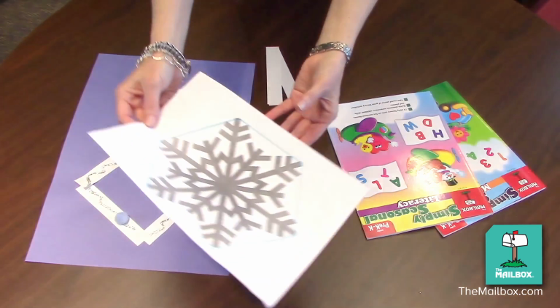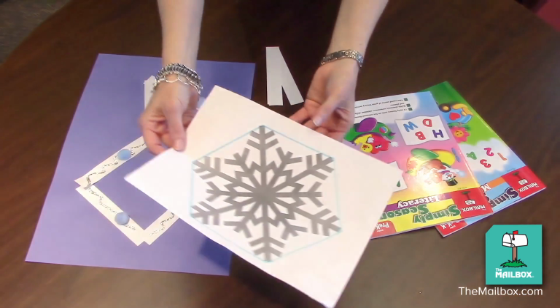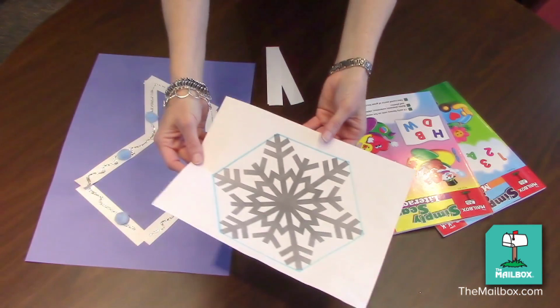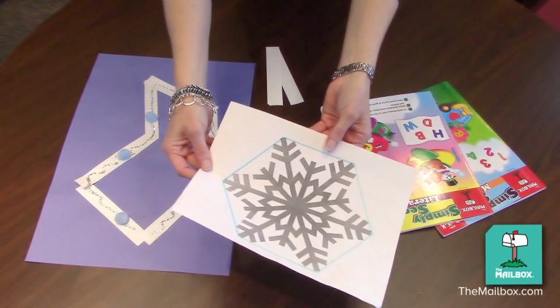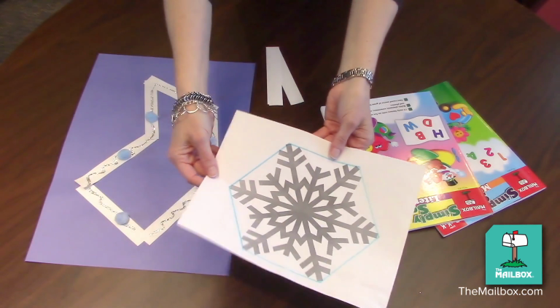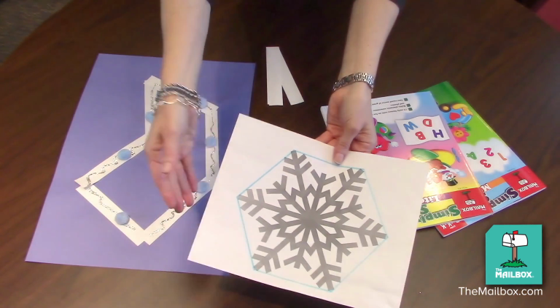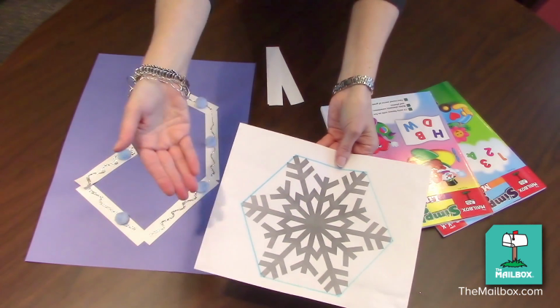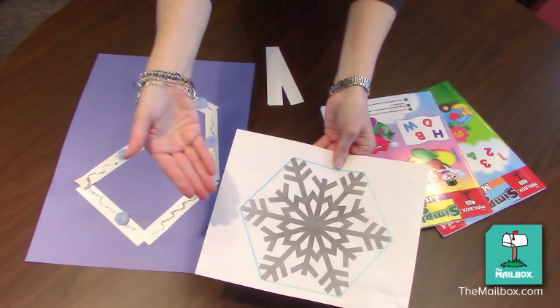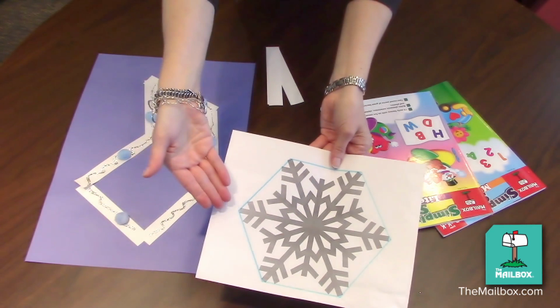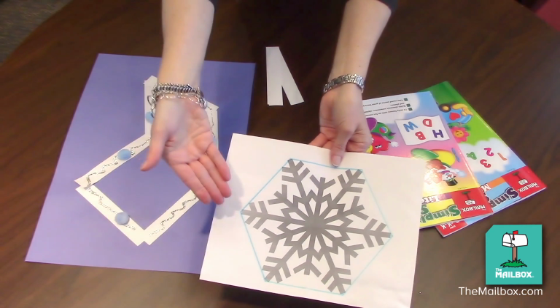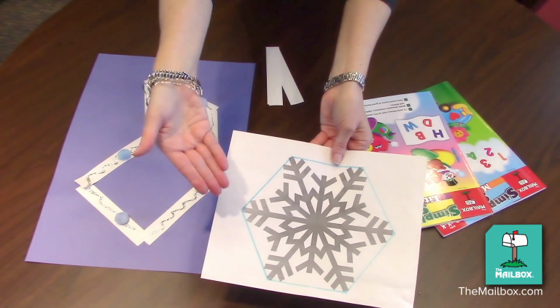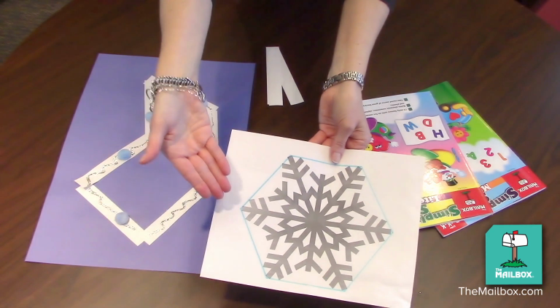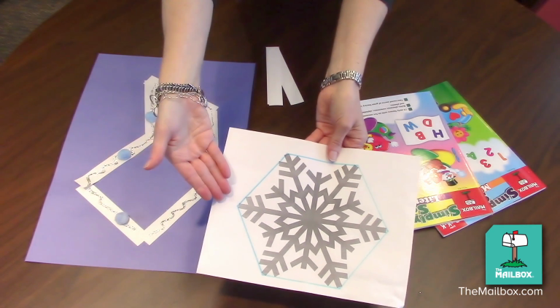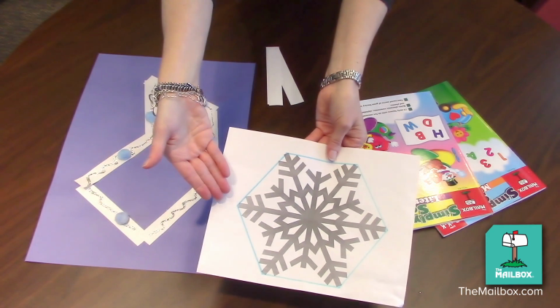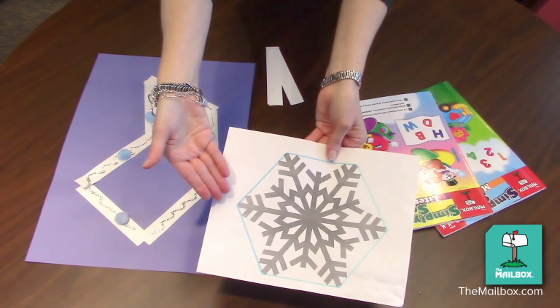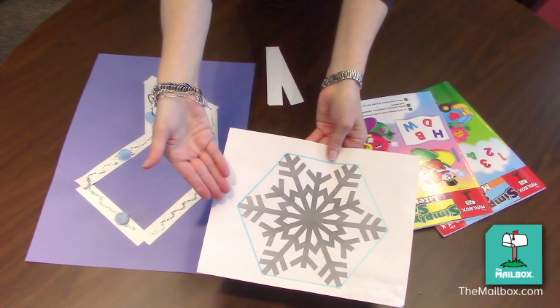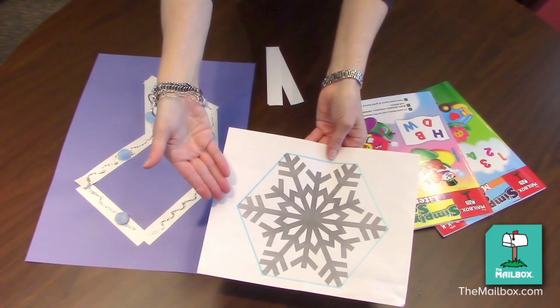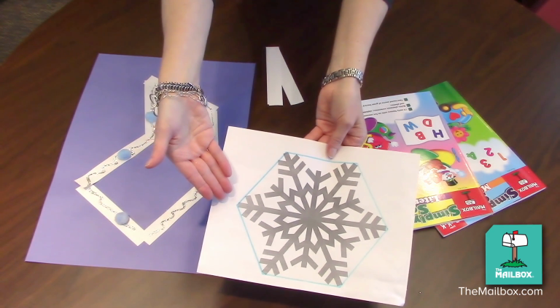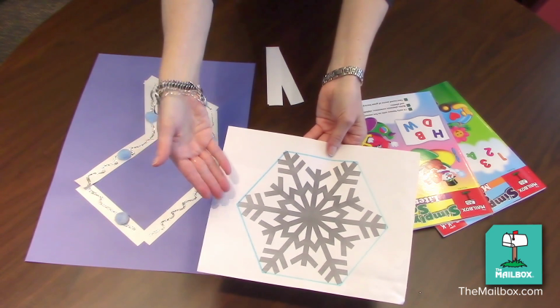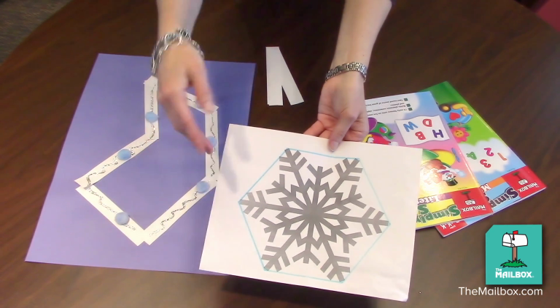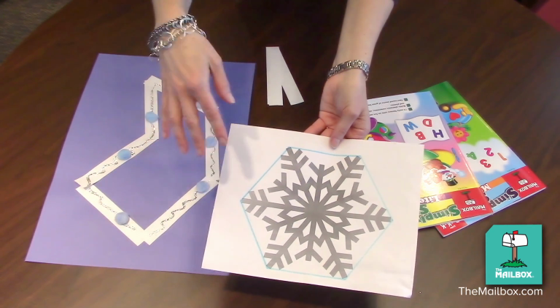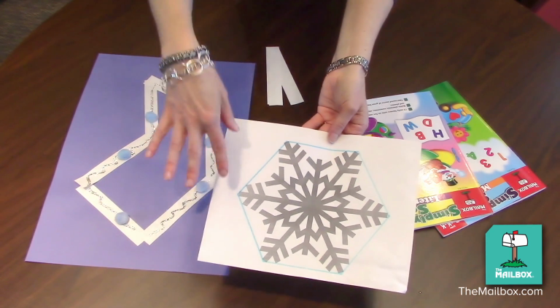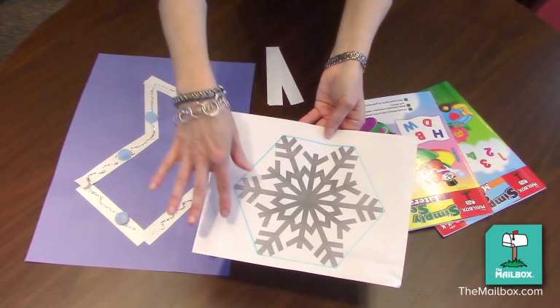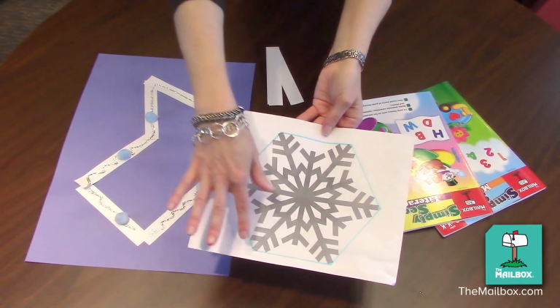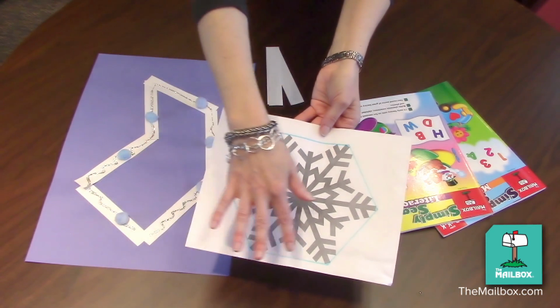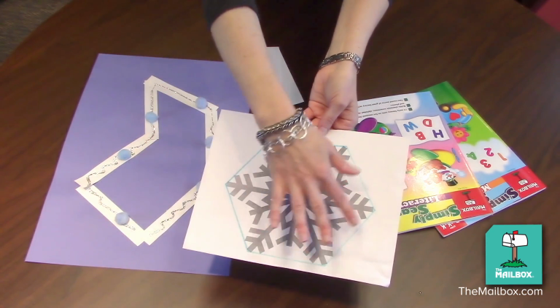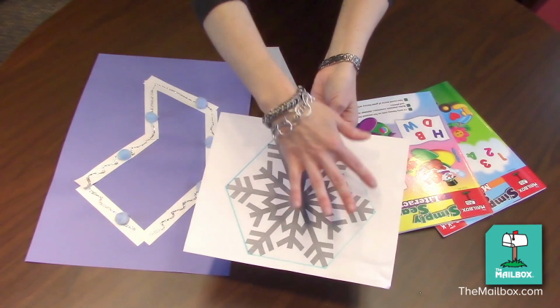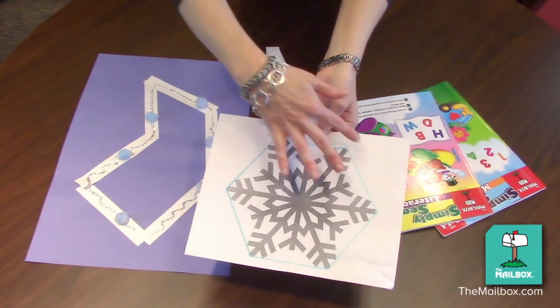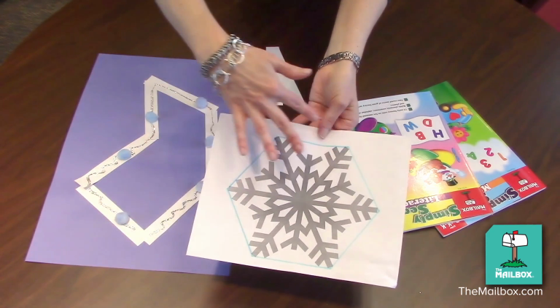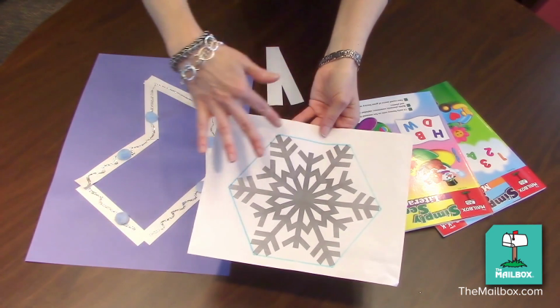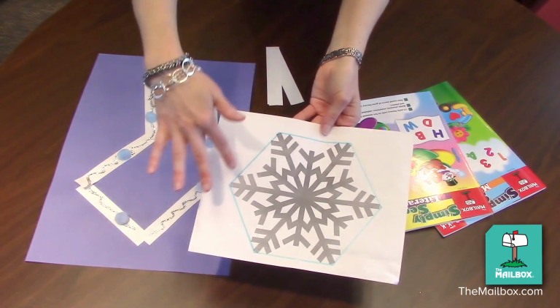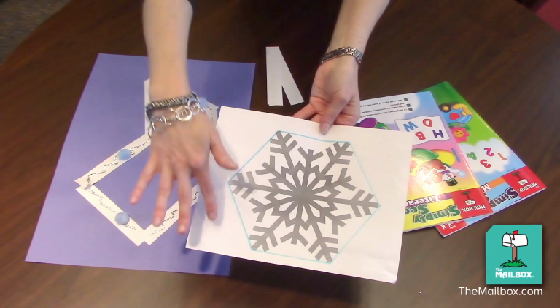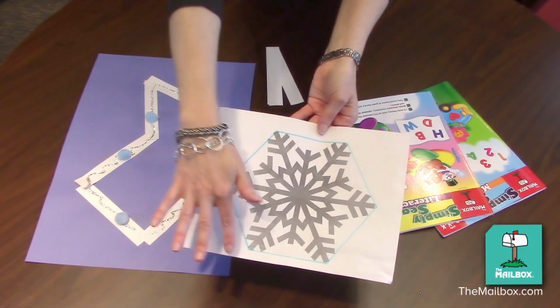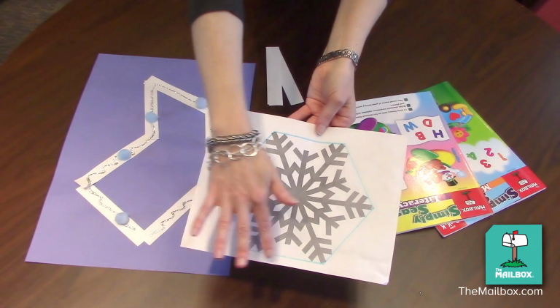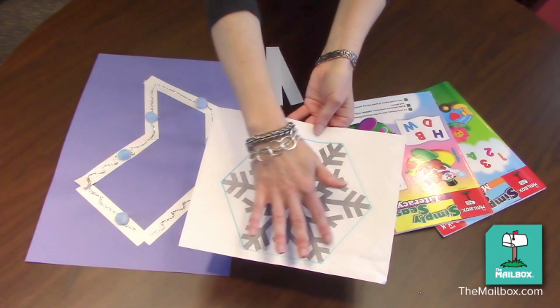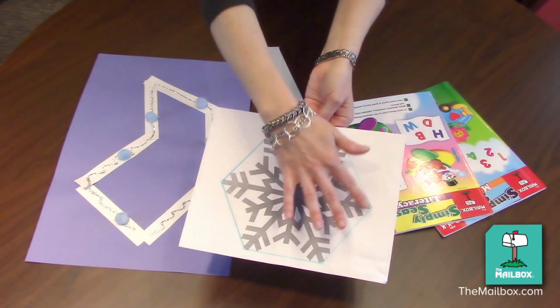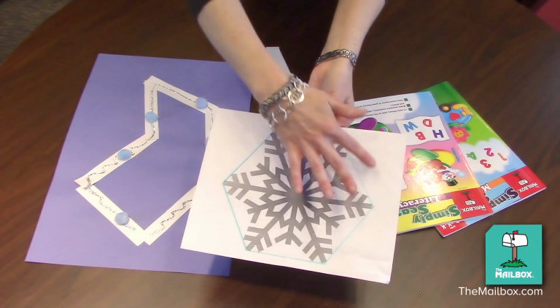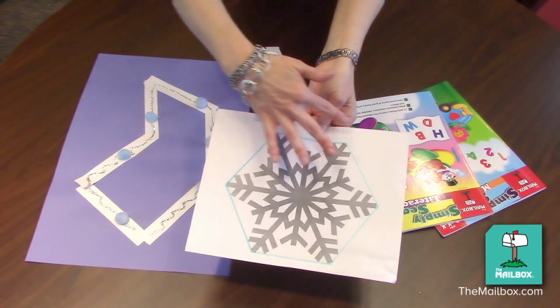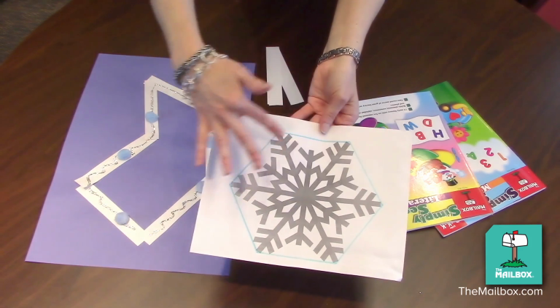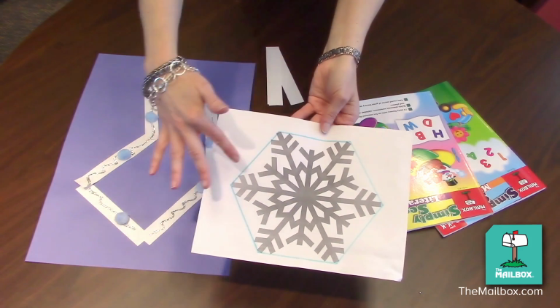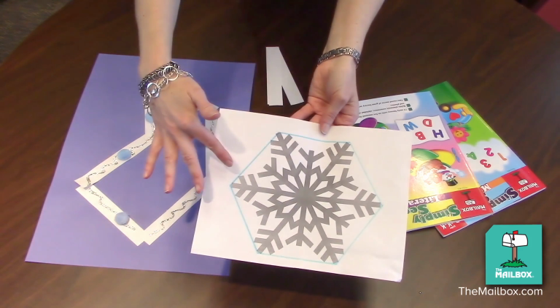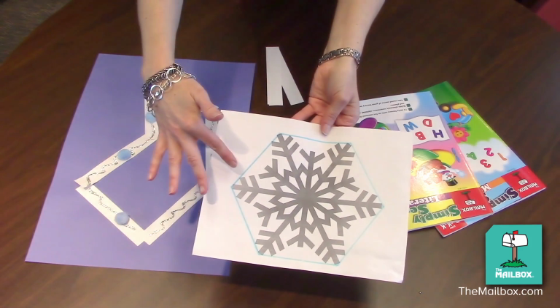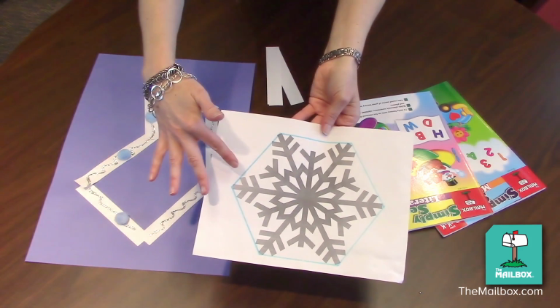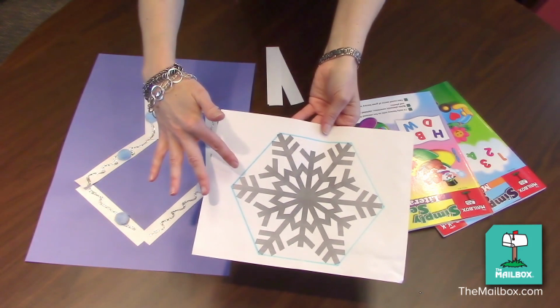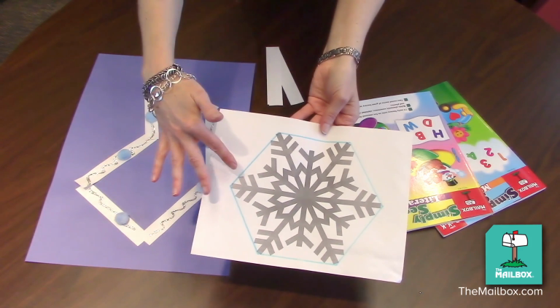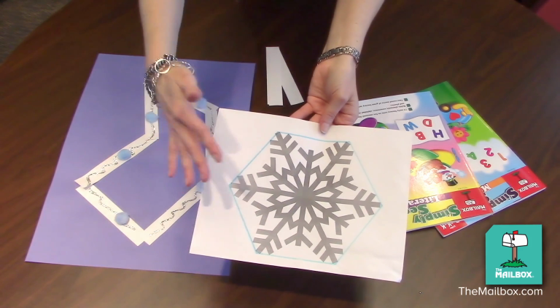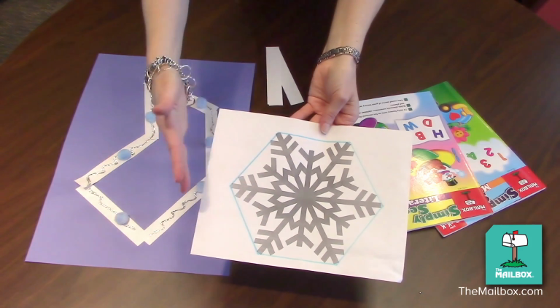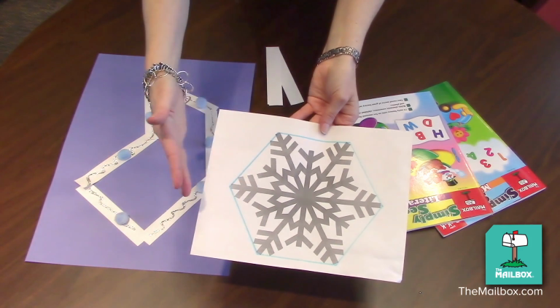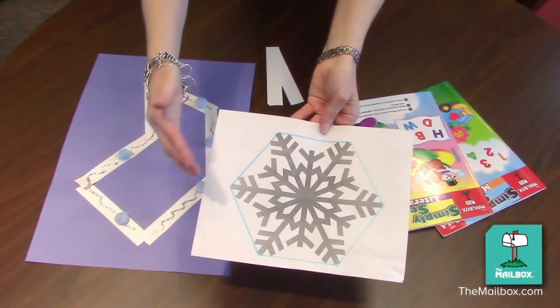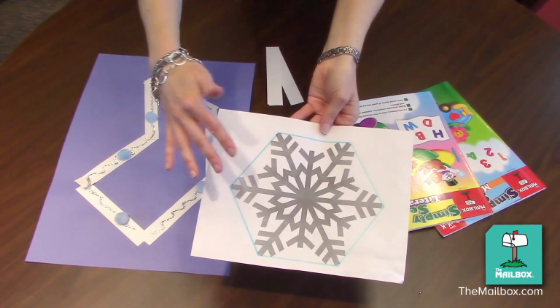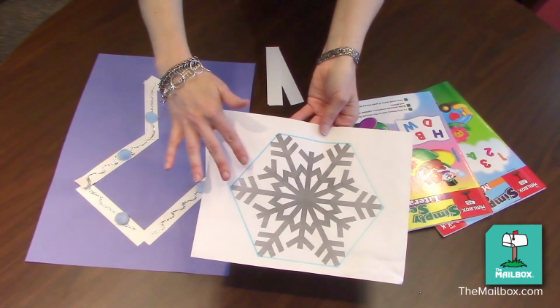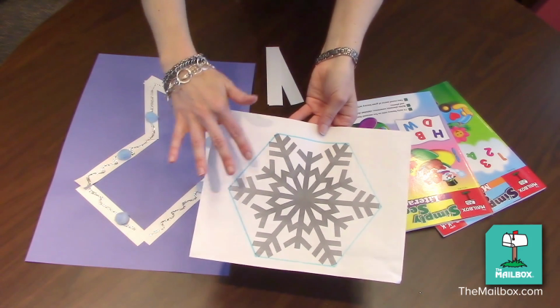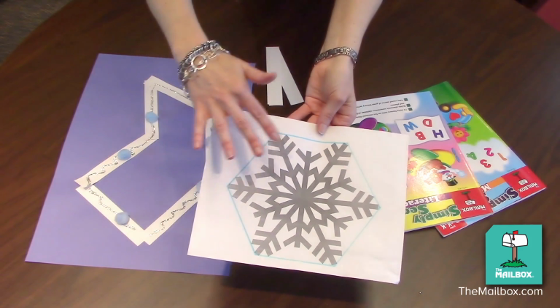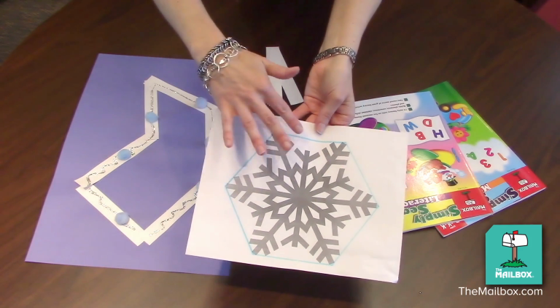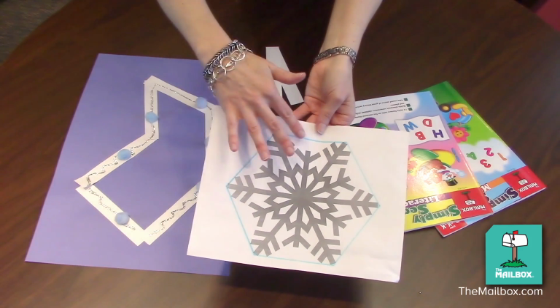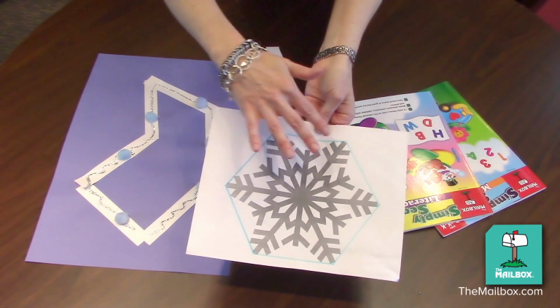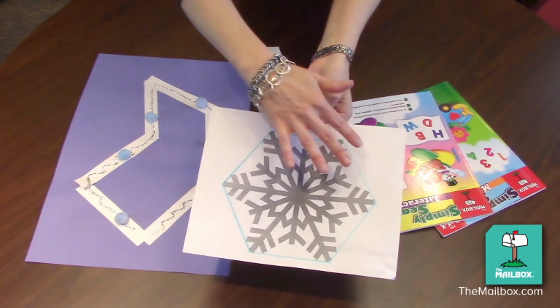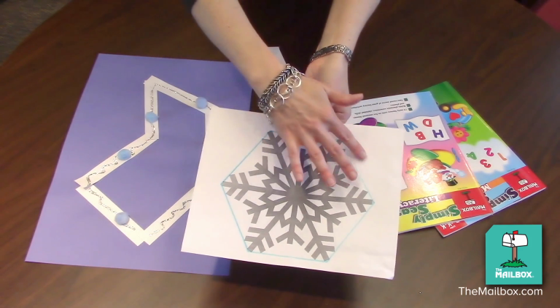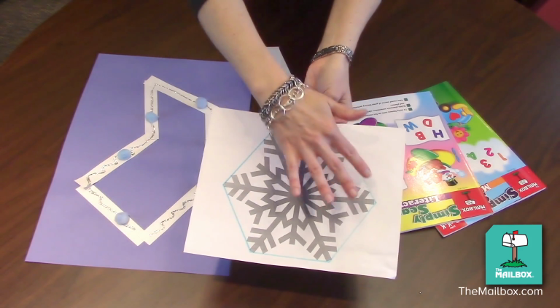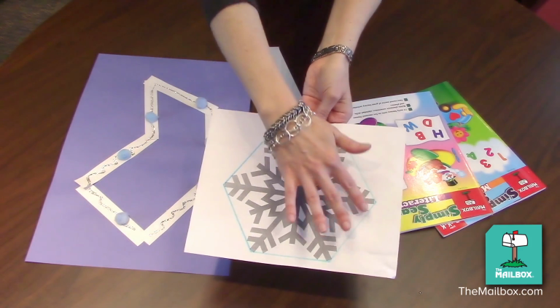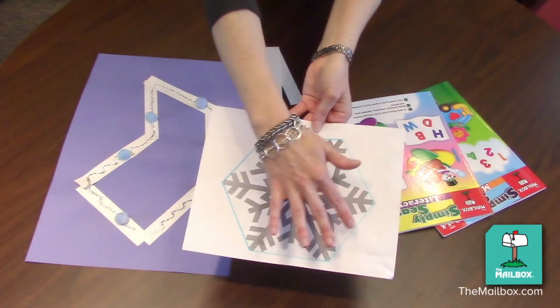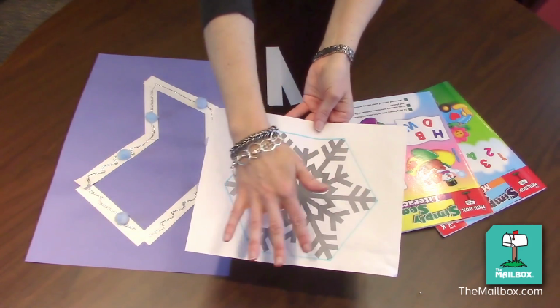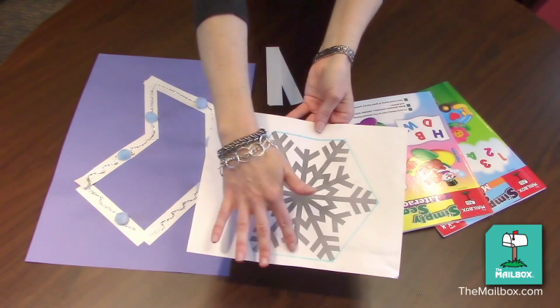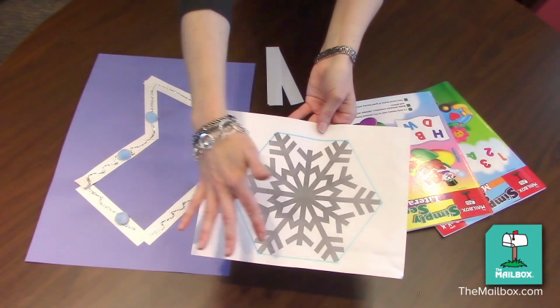Show your students an image of a snowflake. Explain that a snowflake has six sides, then help your students count the sides.